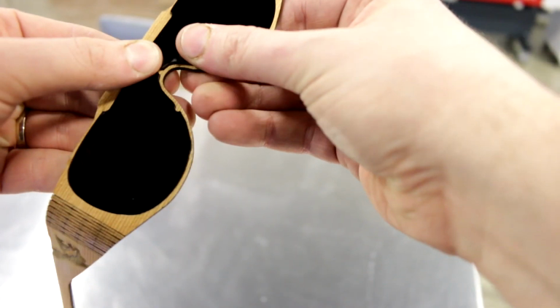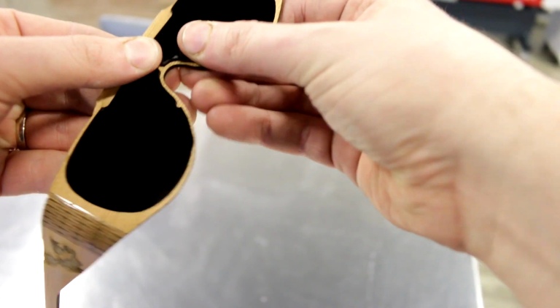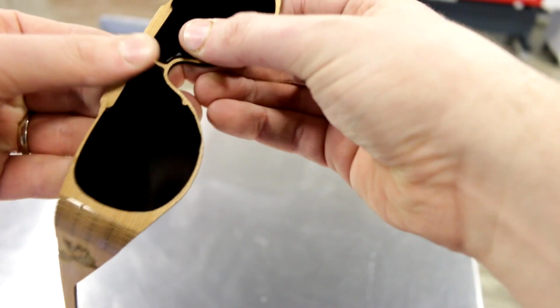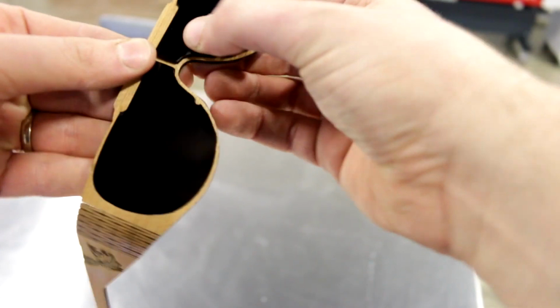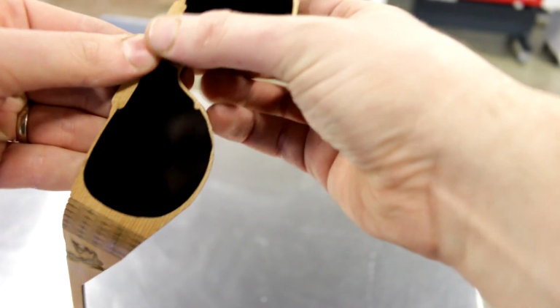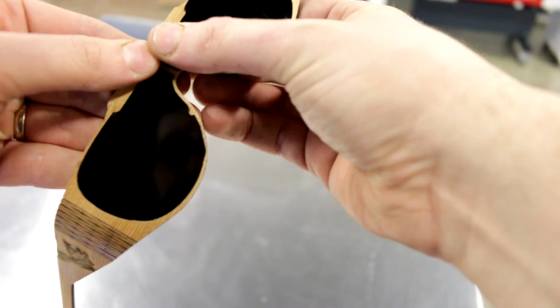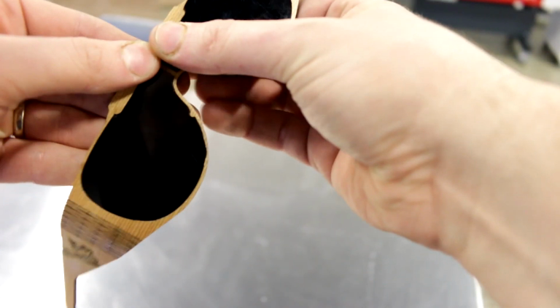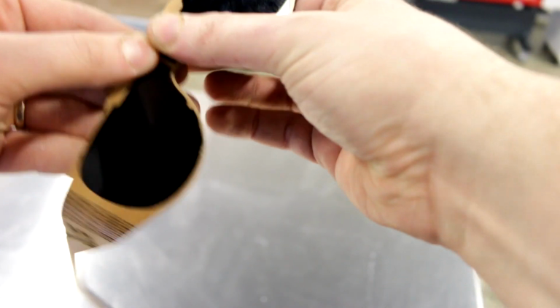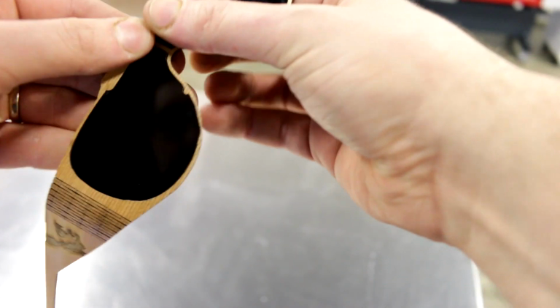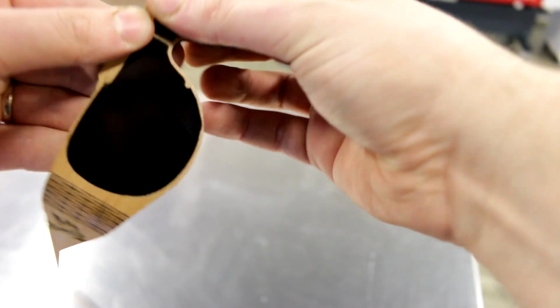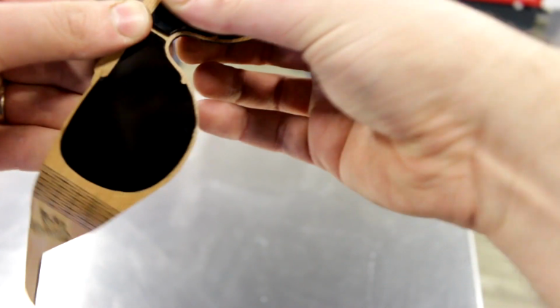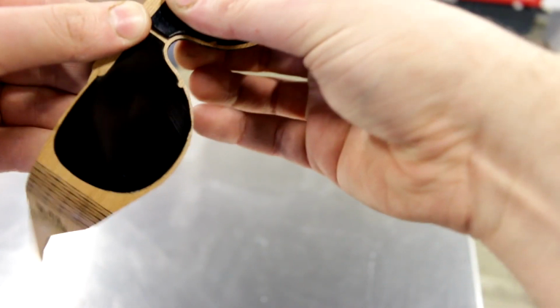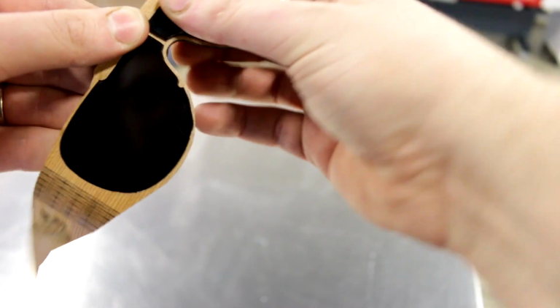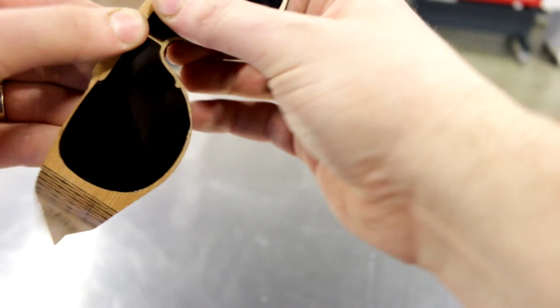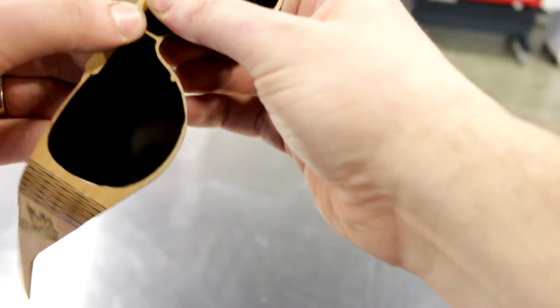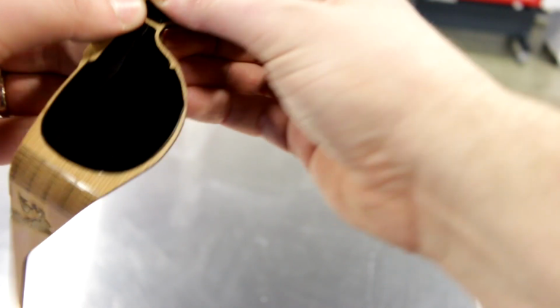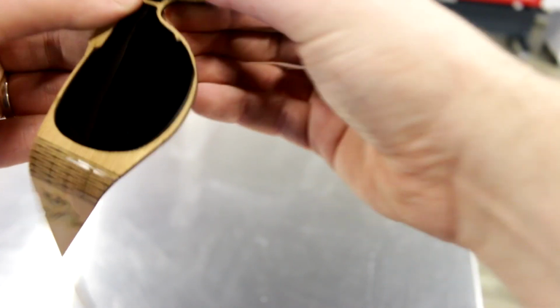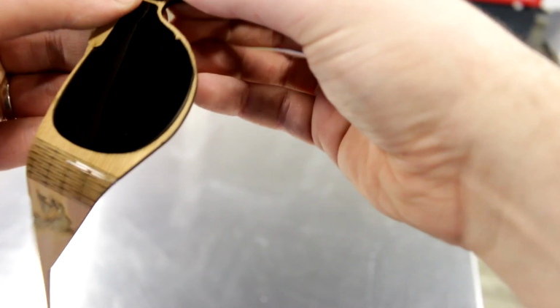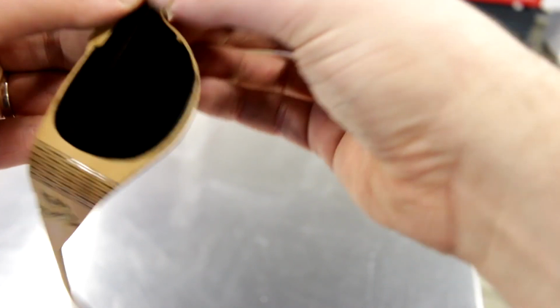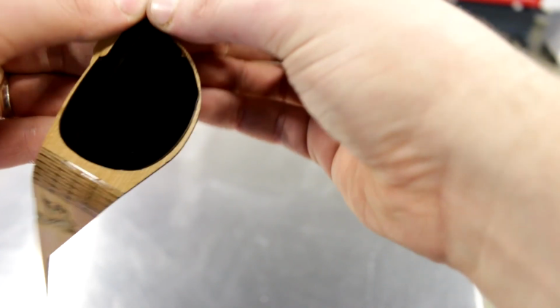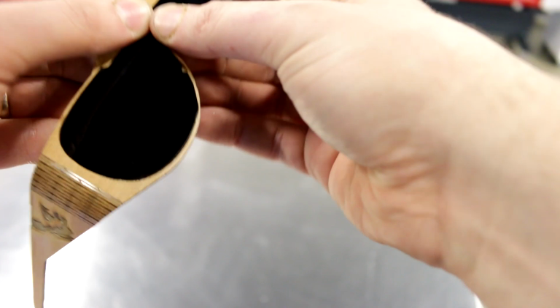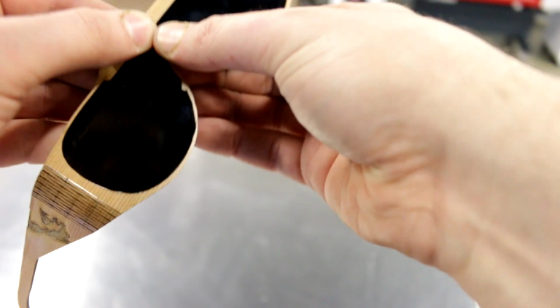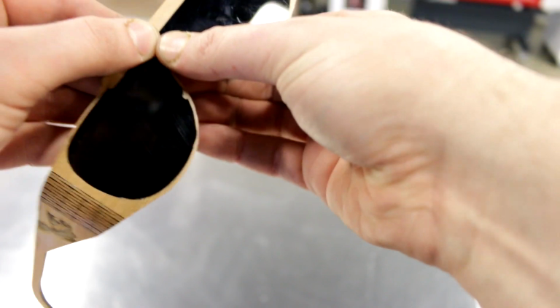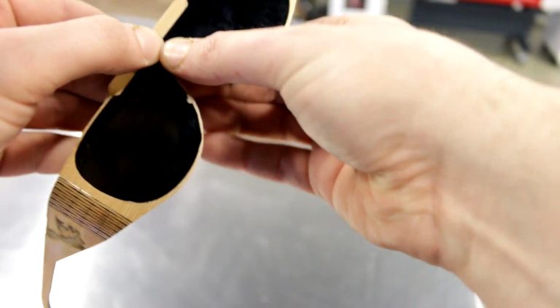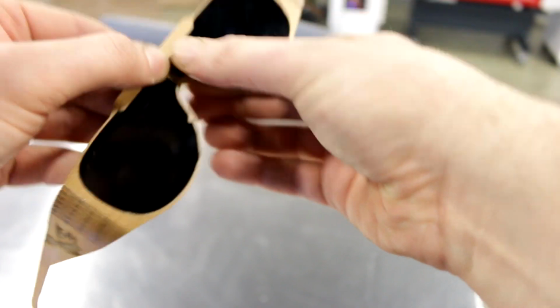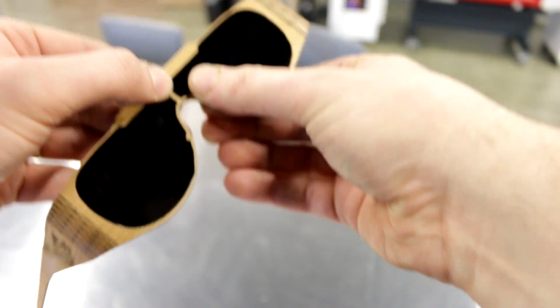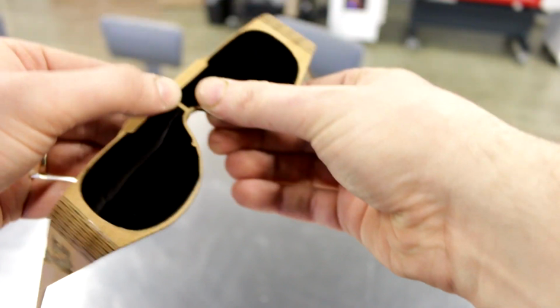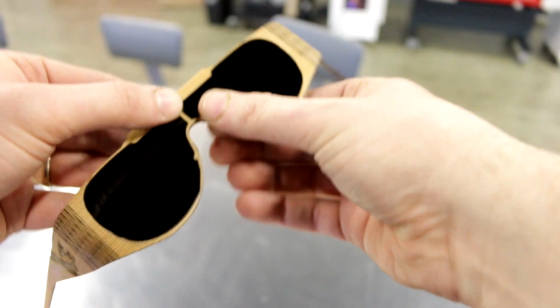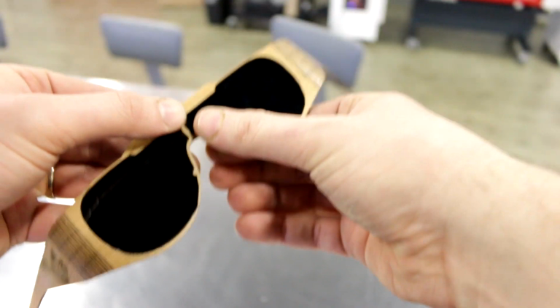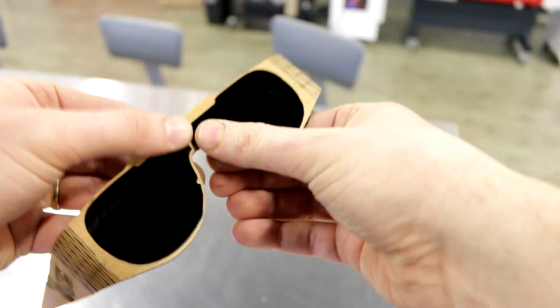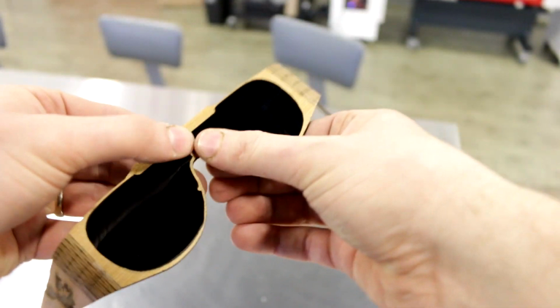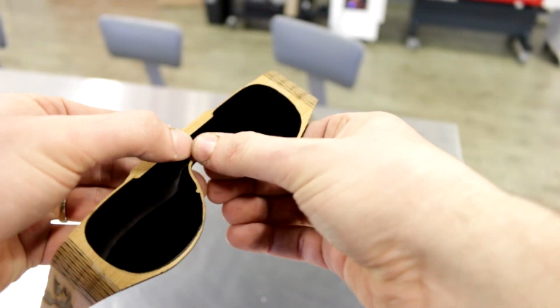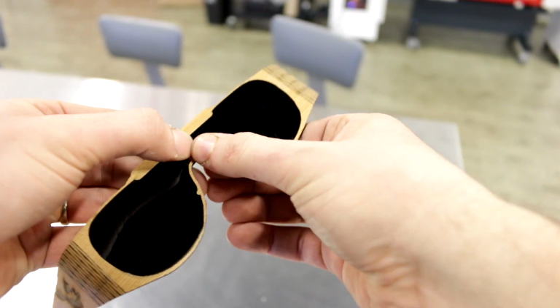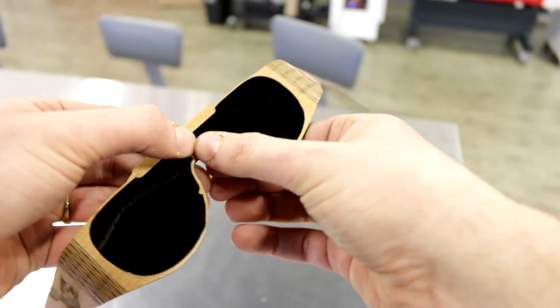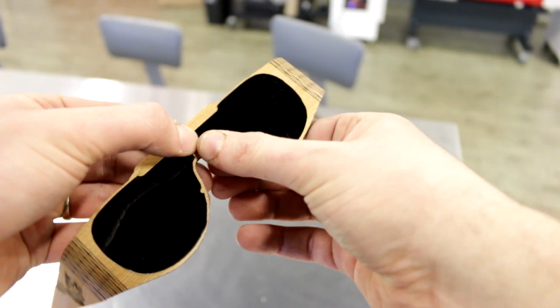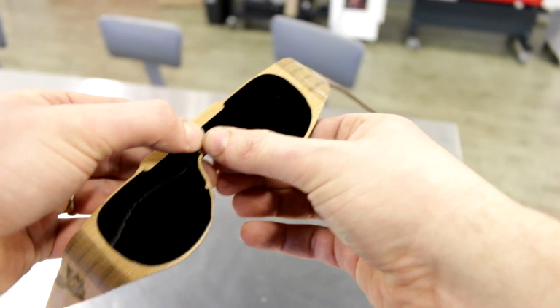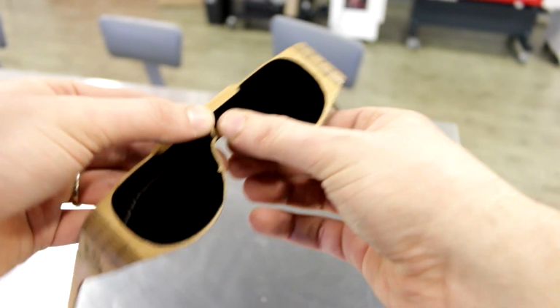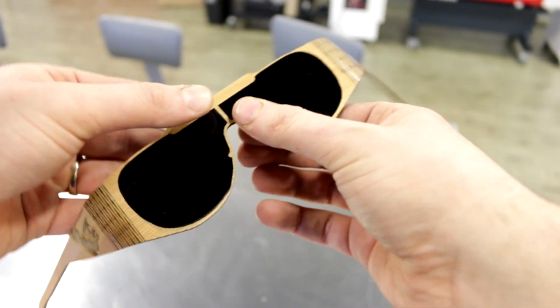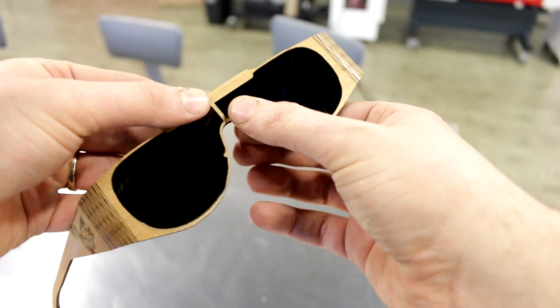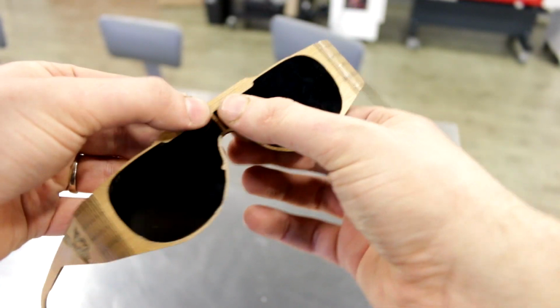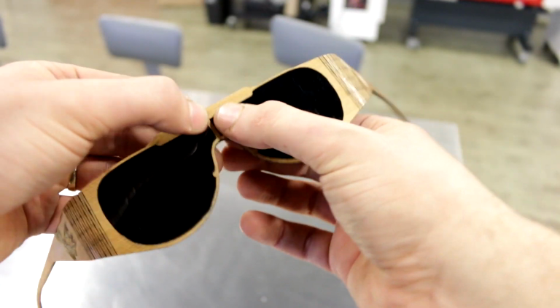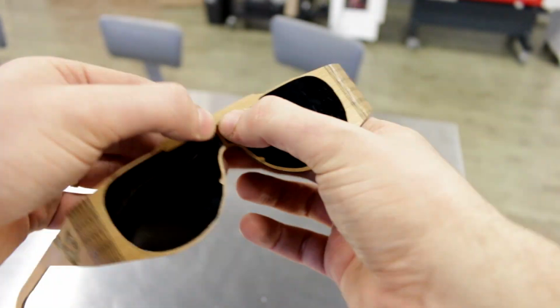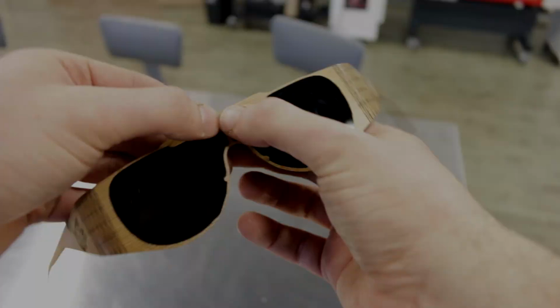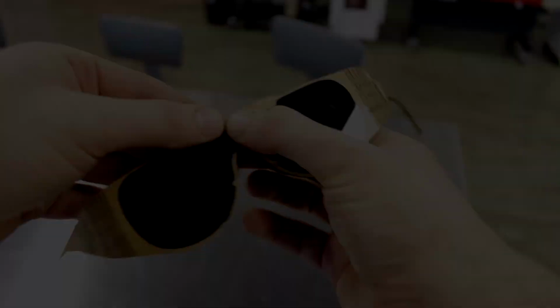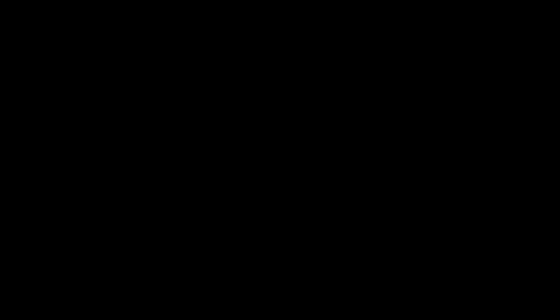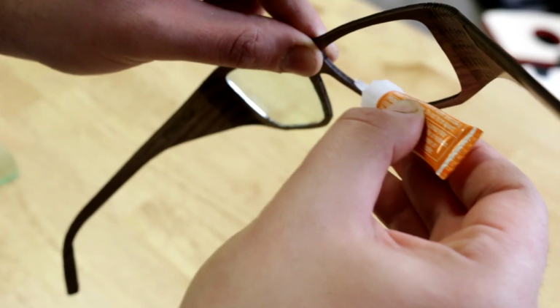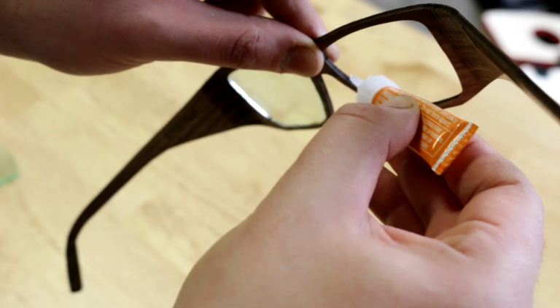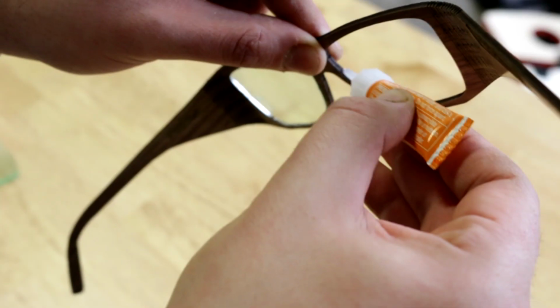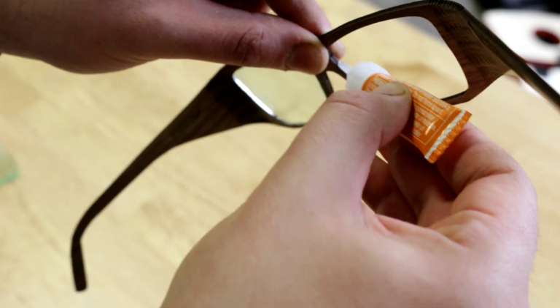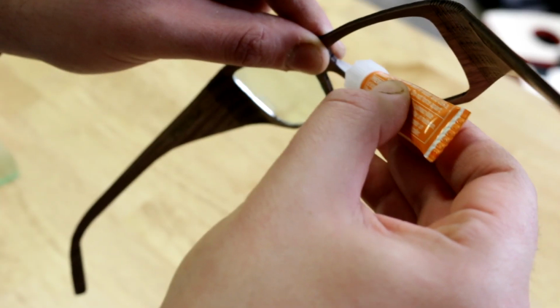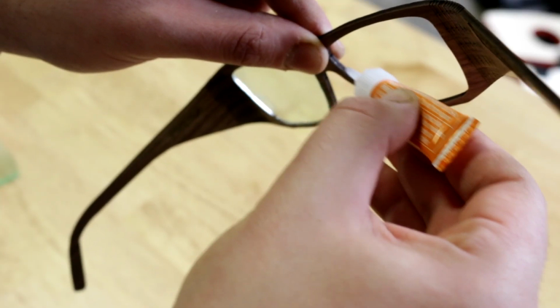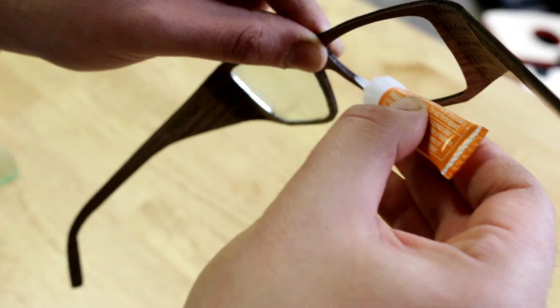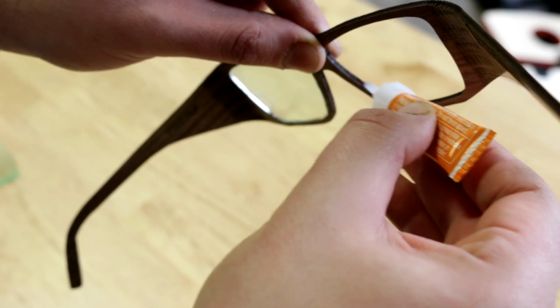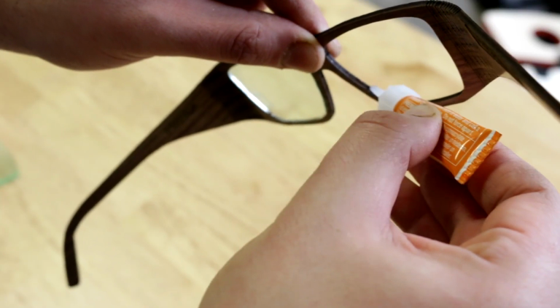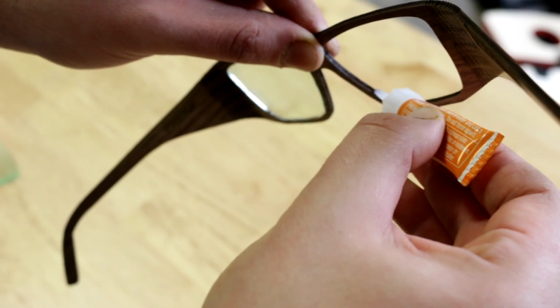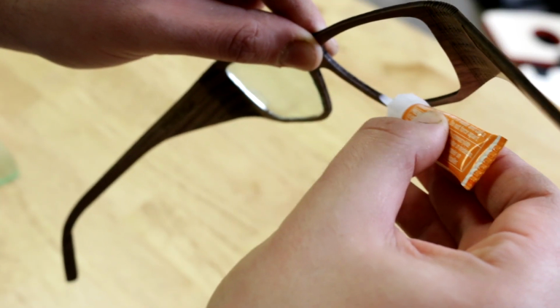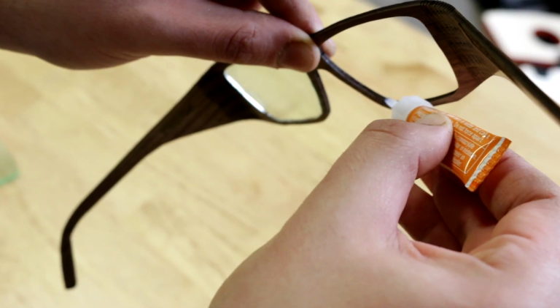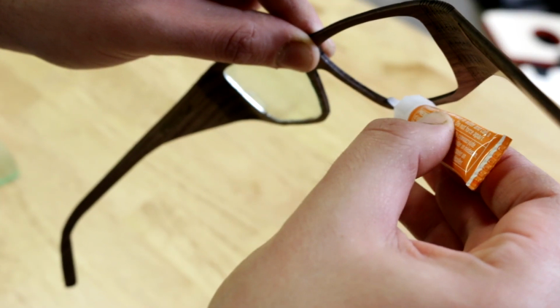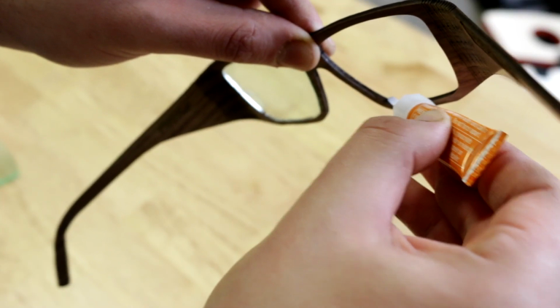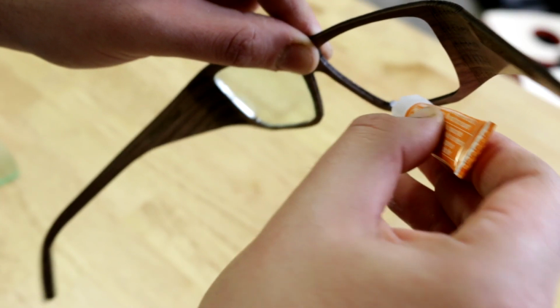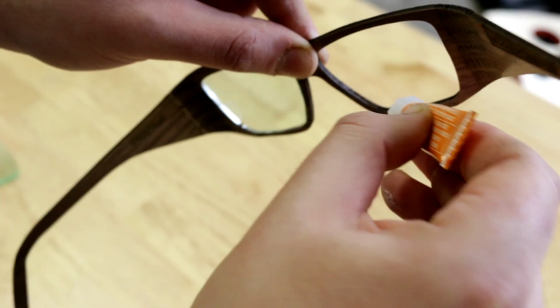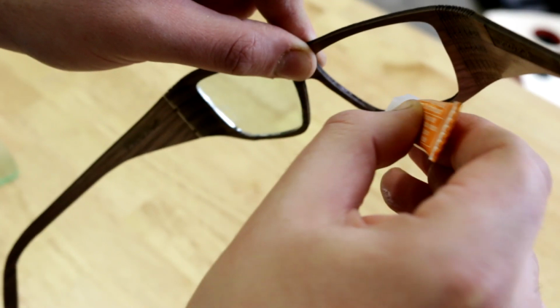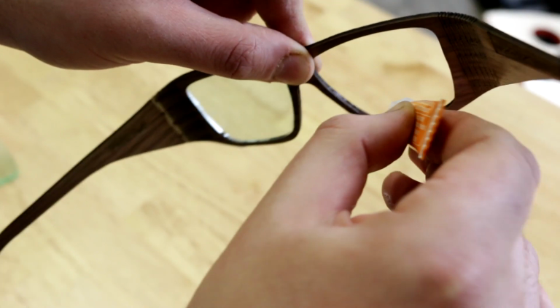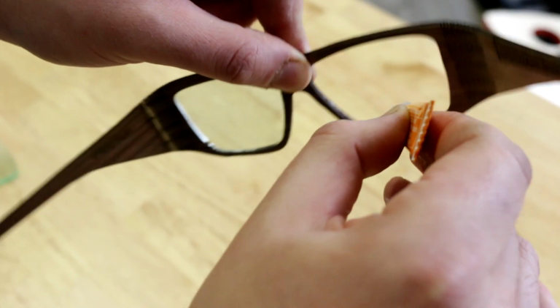To make the lenses we use our Trotec Glass Colored Gloss. We cut them using our SP500 200 watts and glued them in using crazy glue.